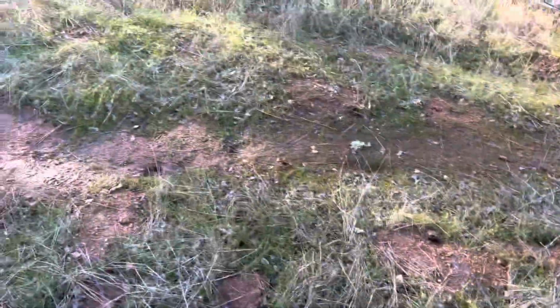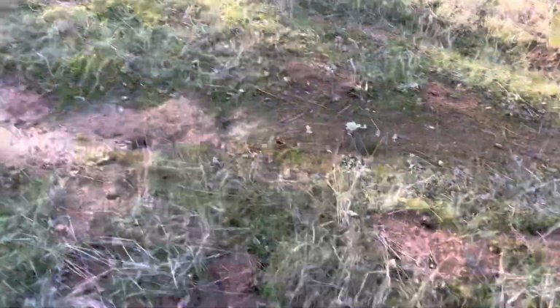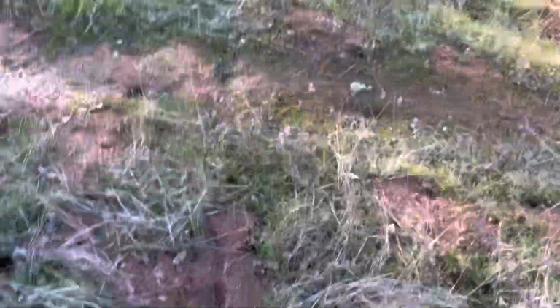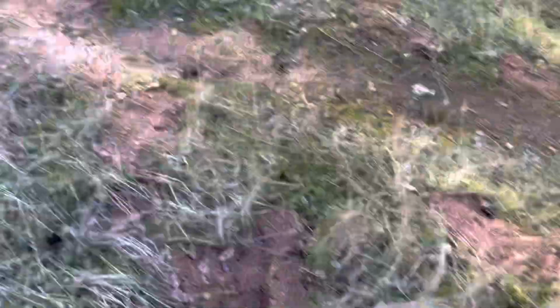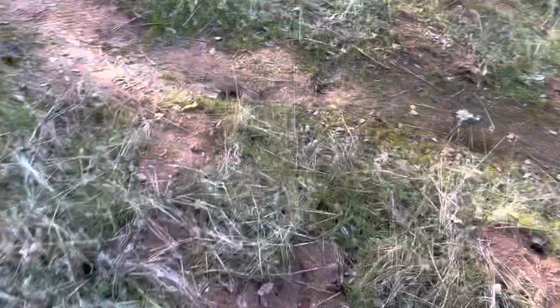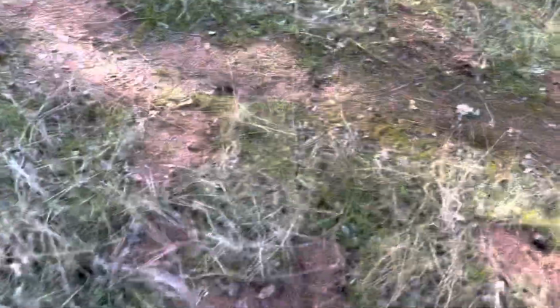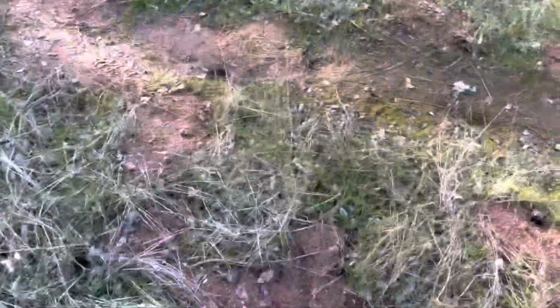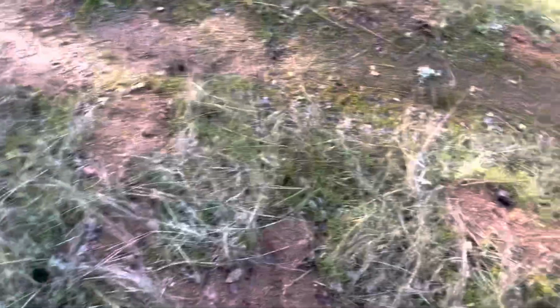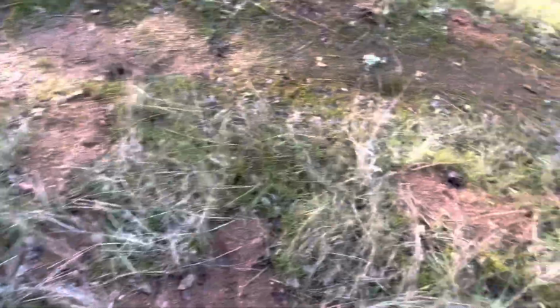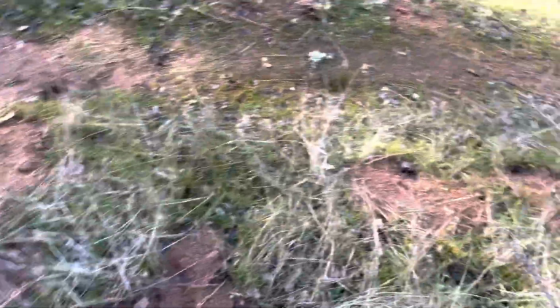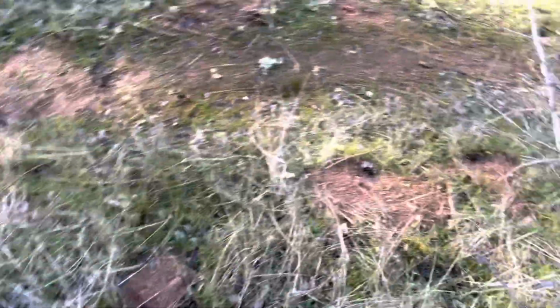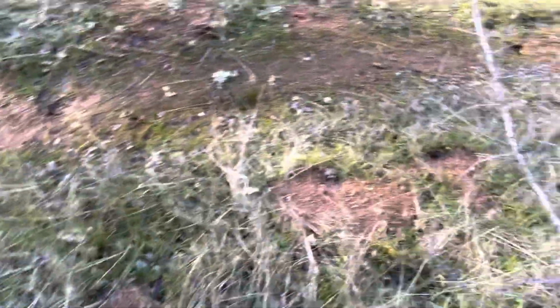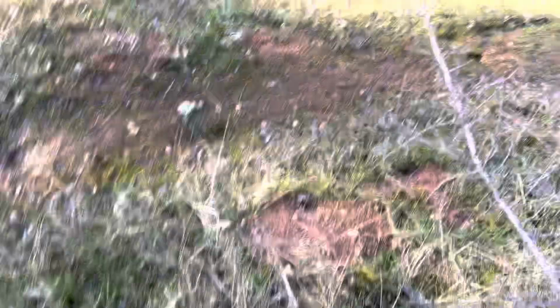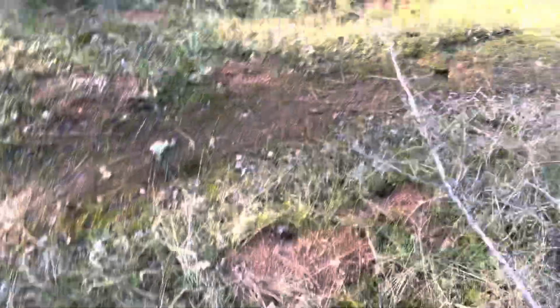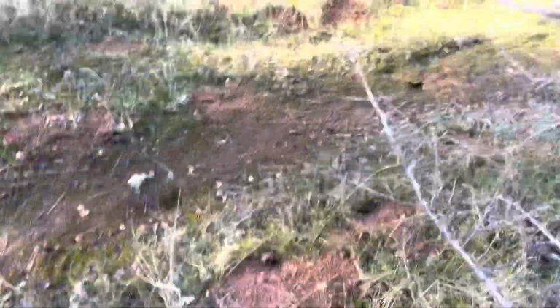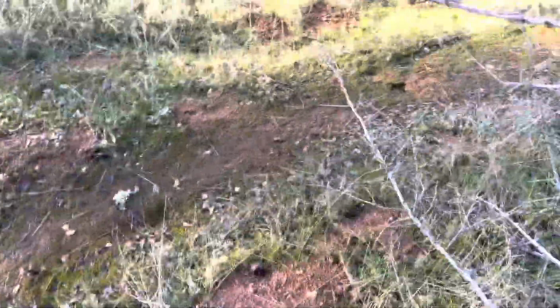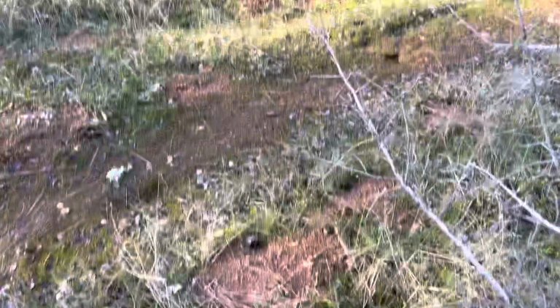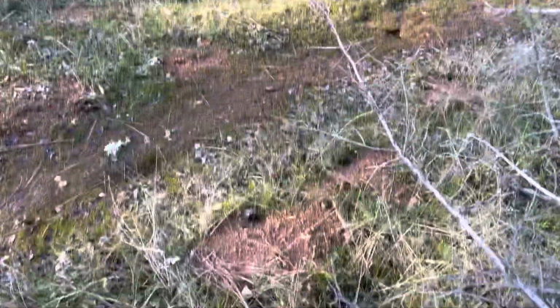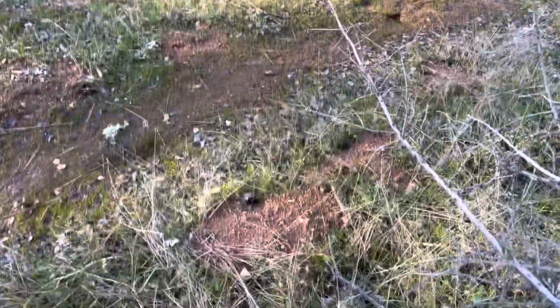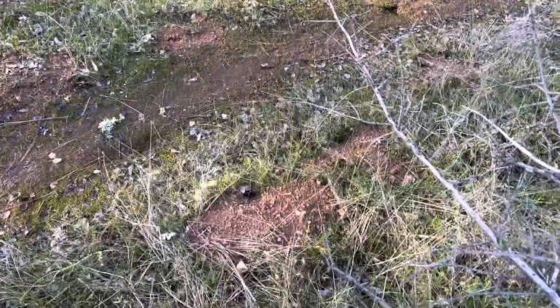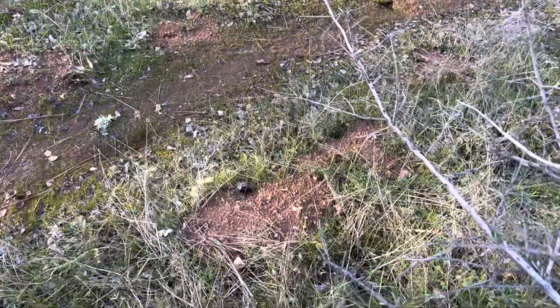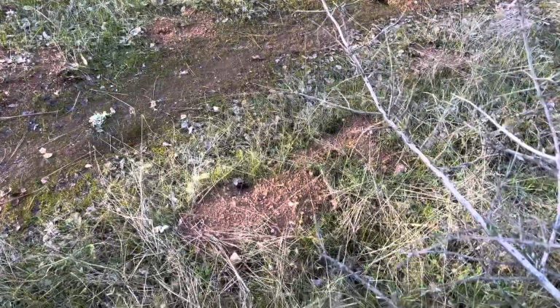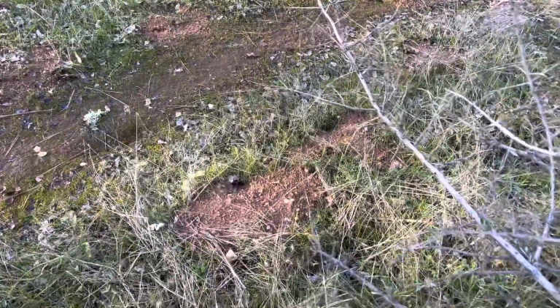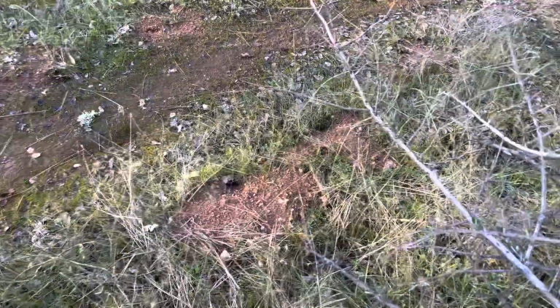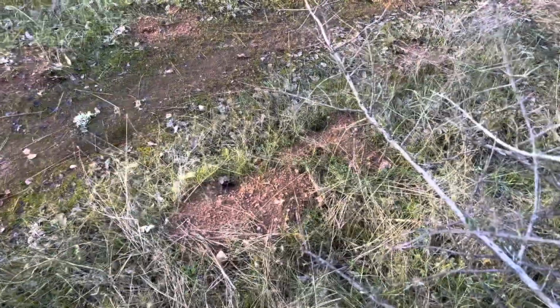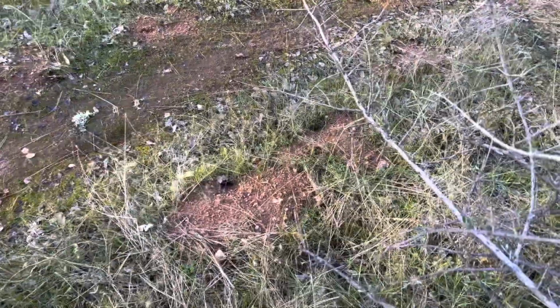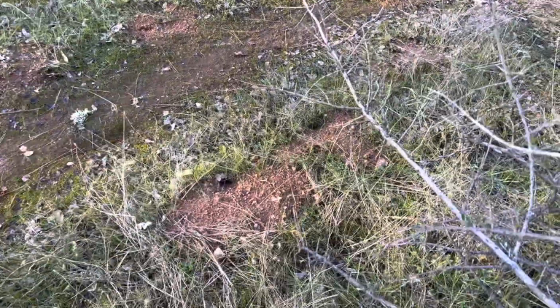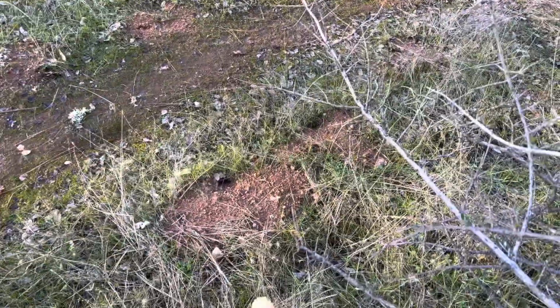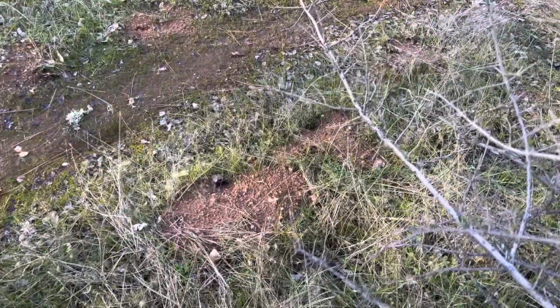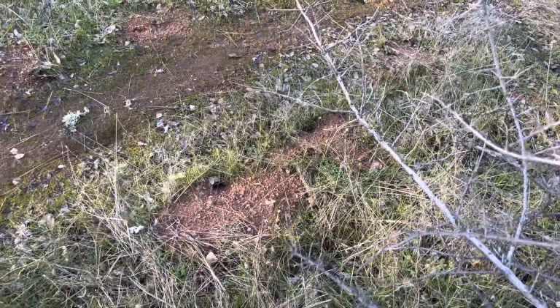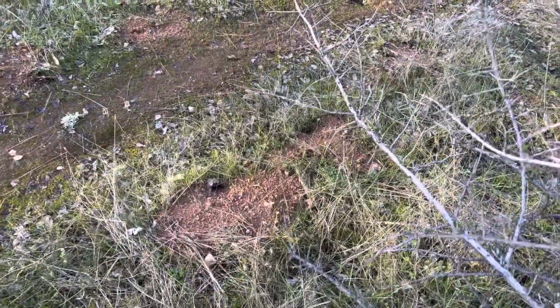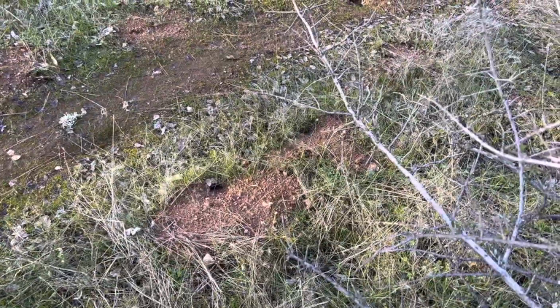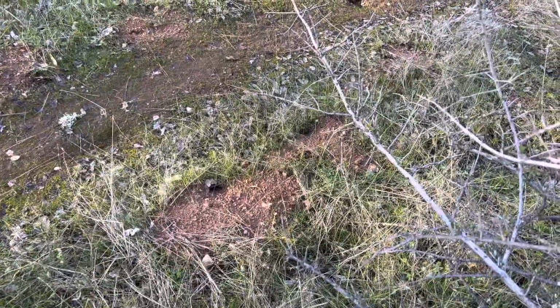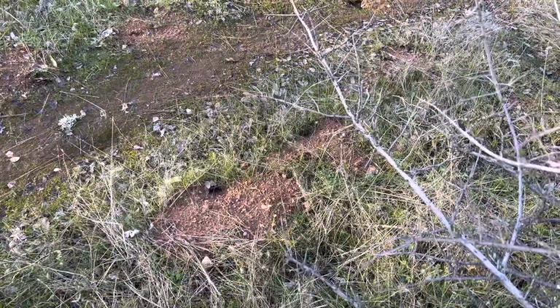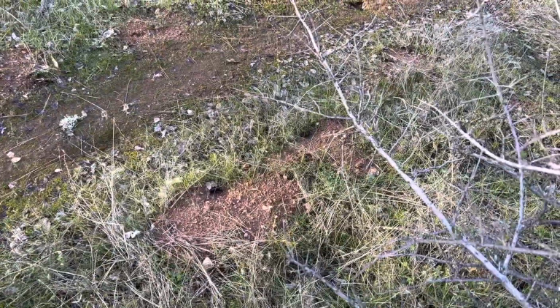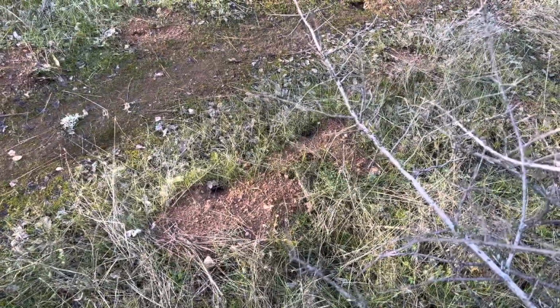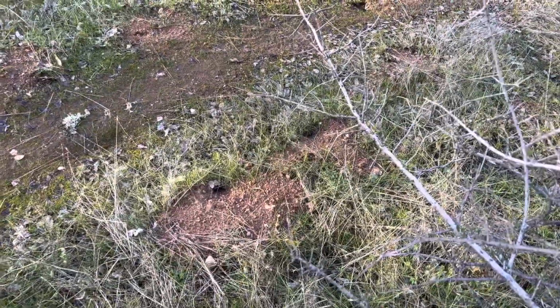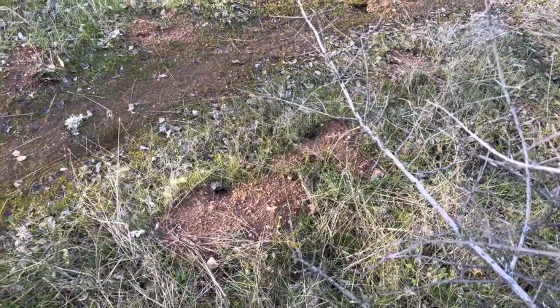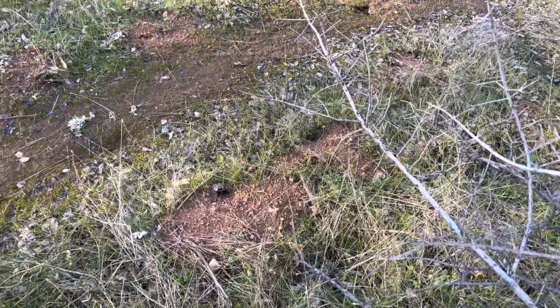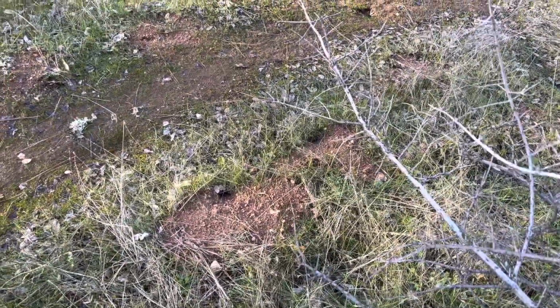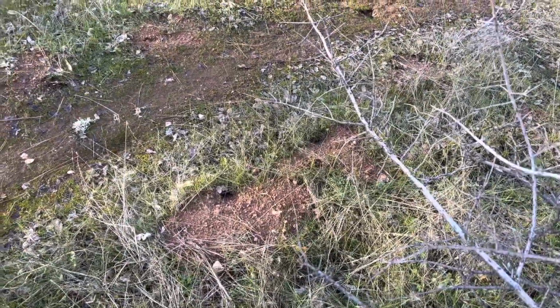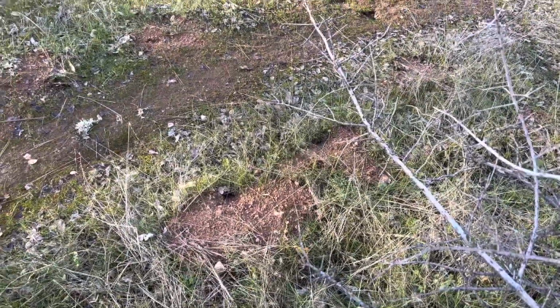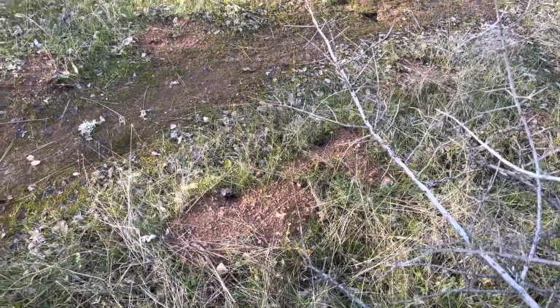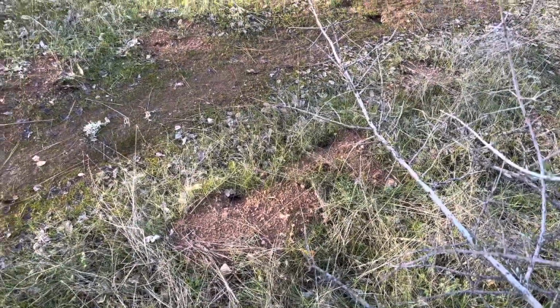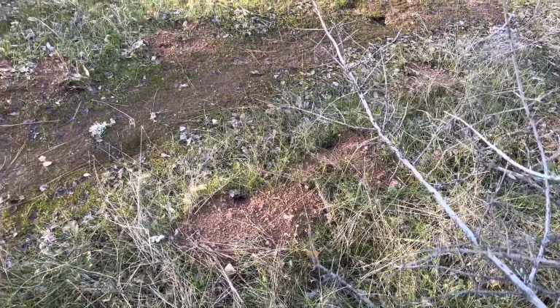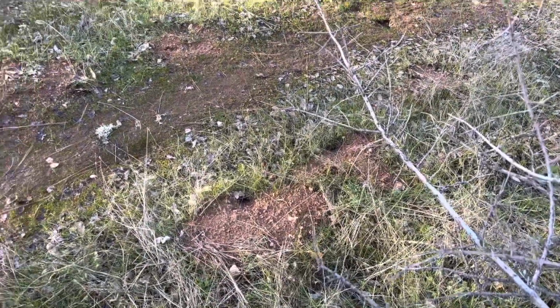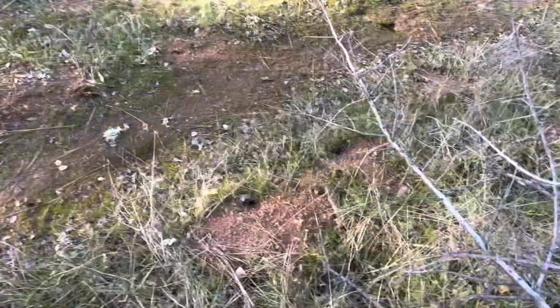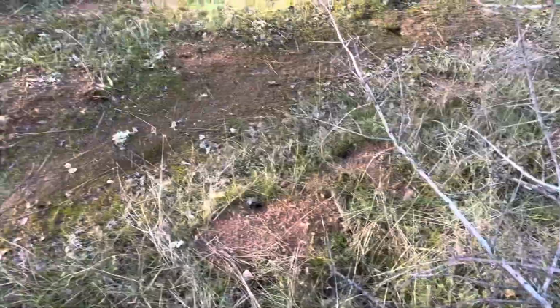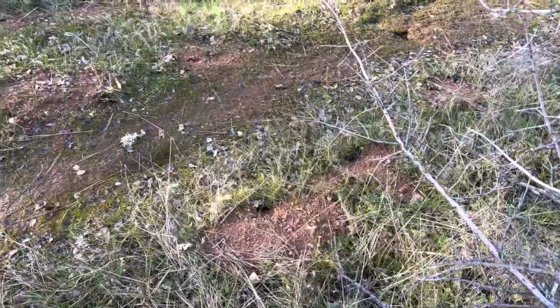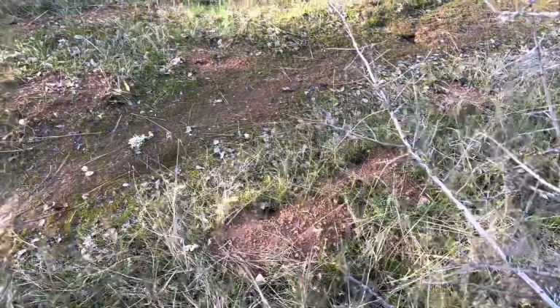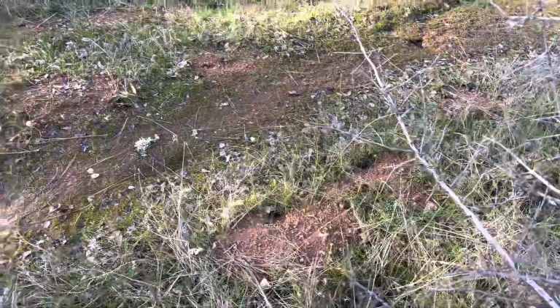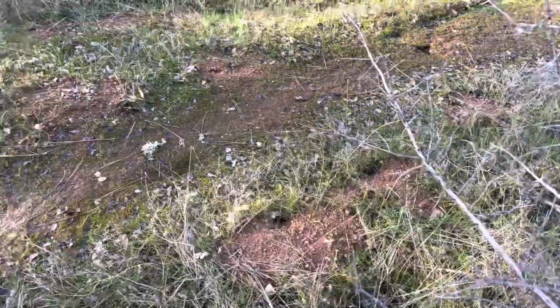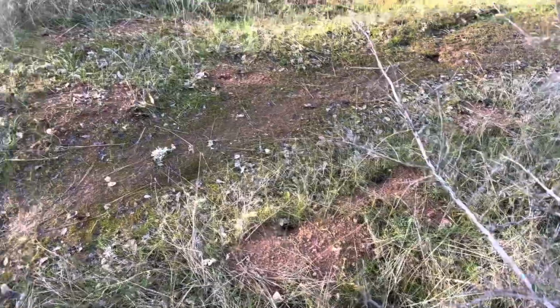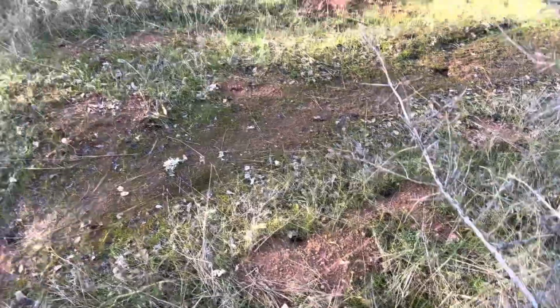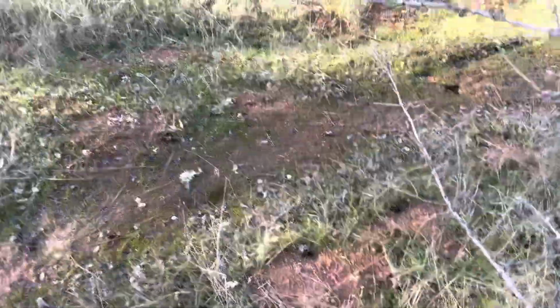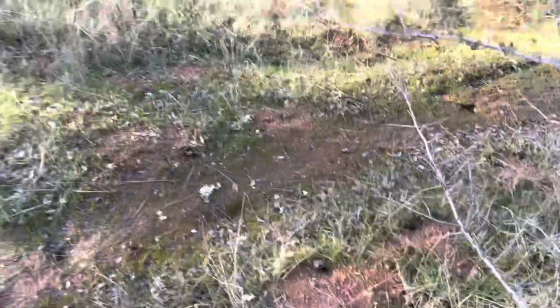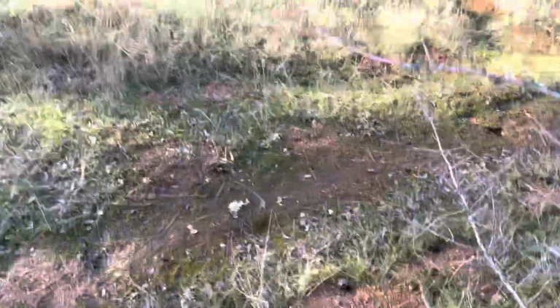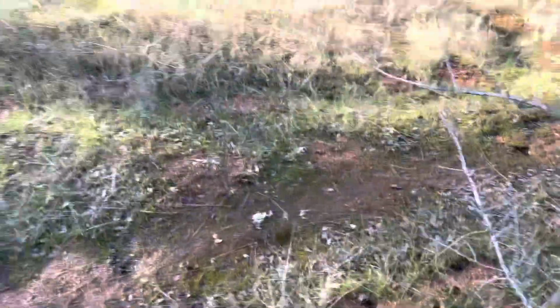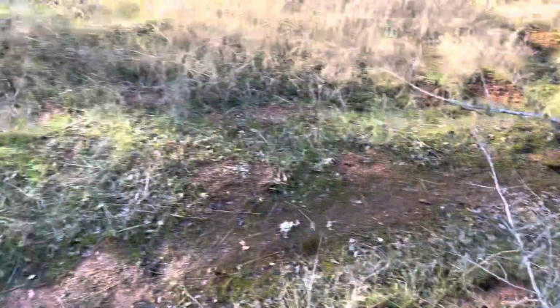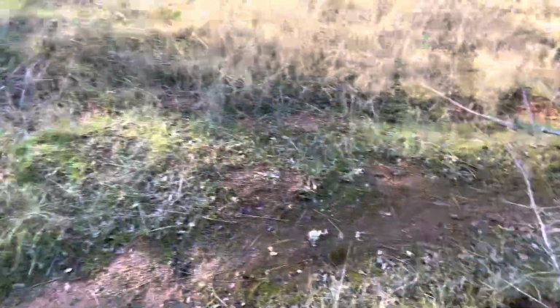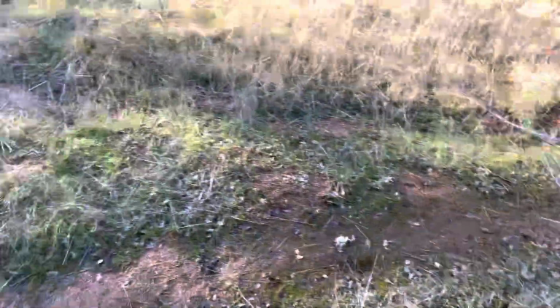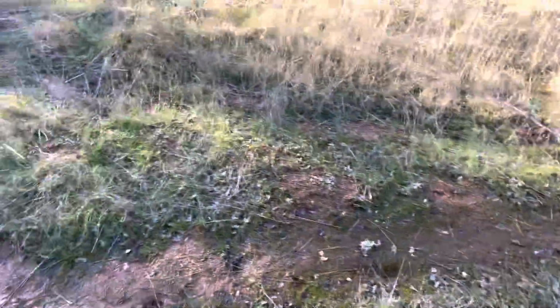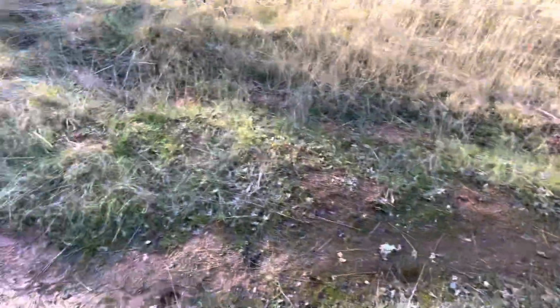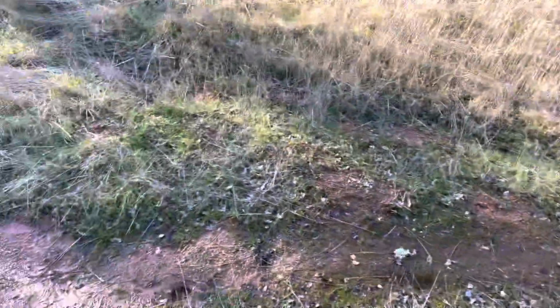Side note, I have a feeling these little gopher holes right here help recharge the groundwater. Anything goes down, but that doesn't matter.